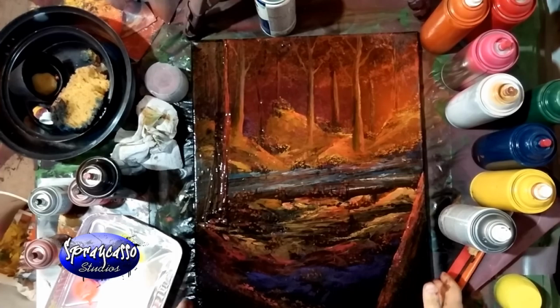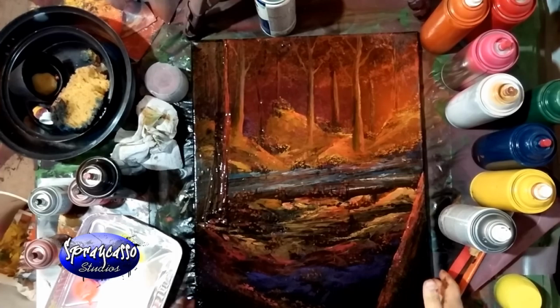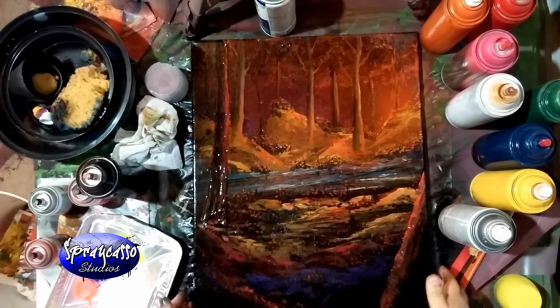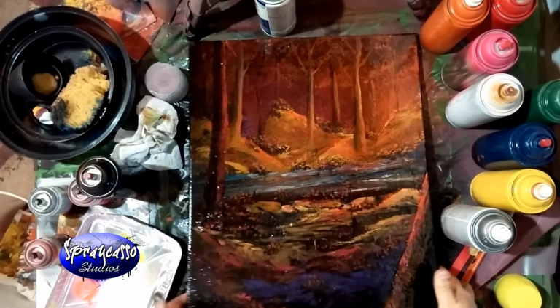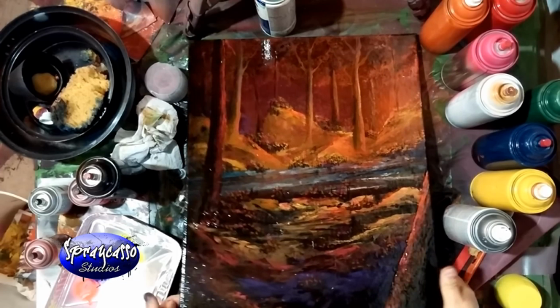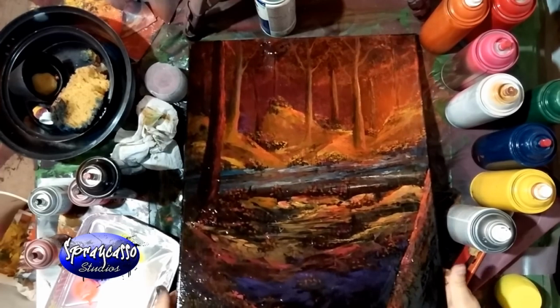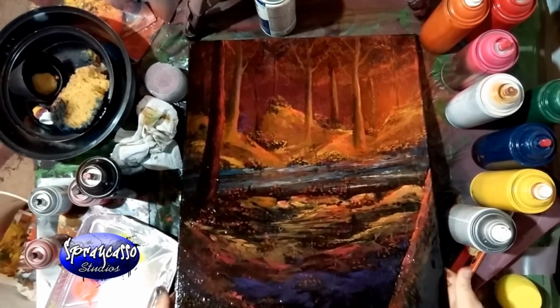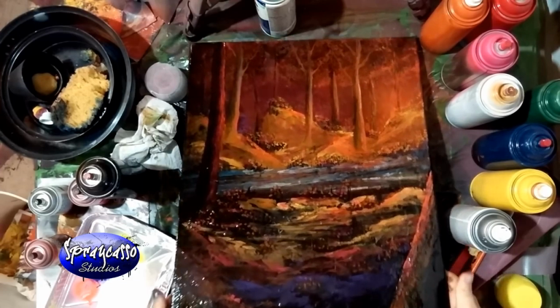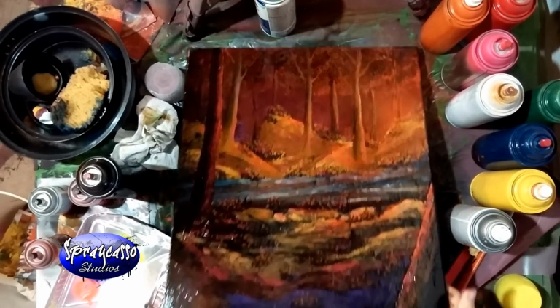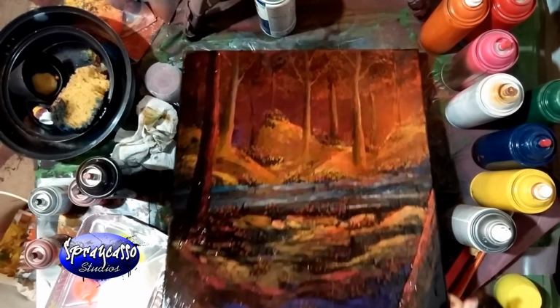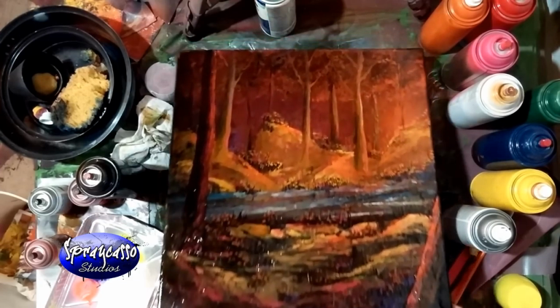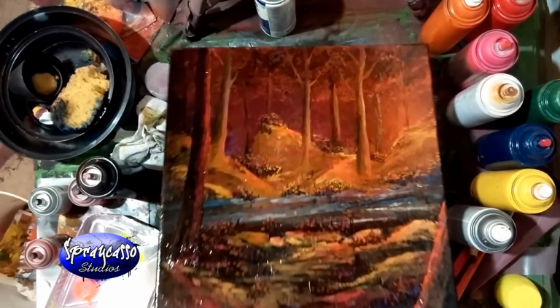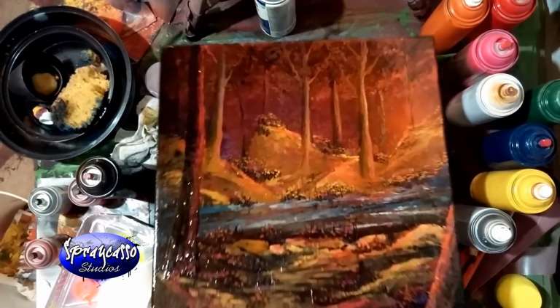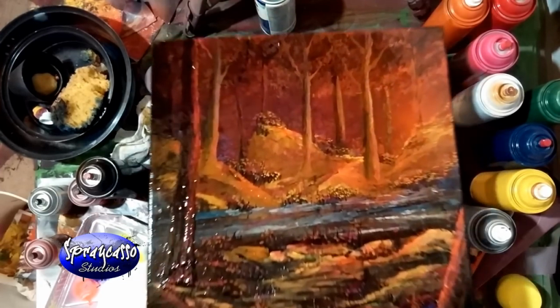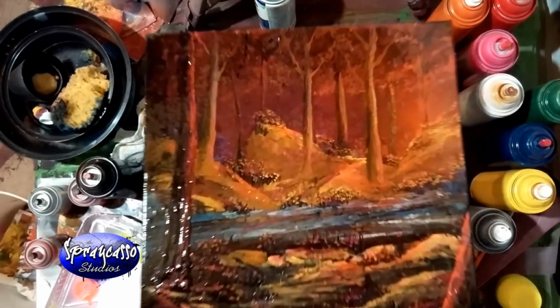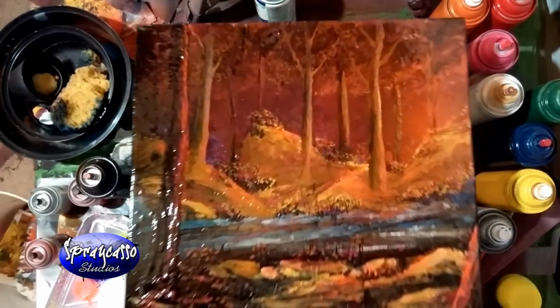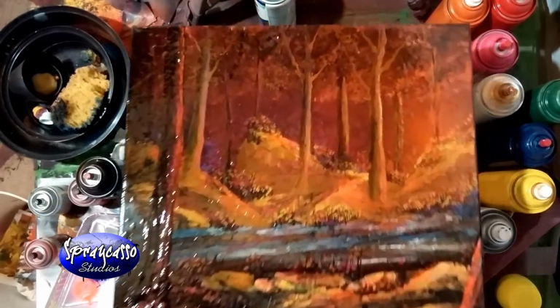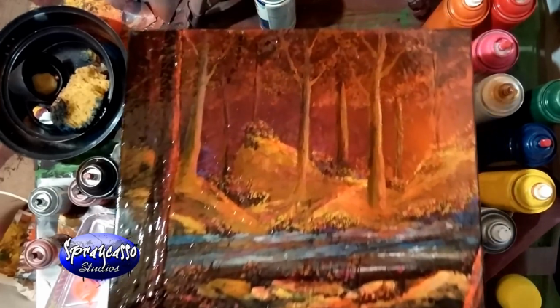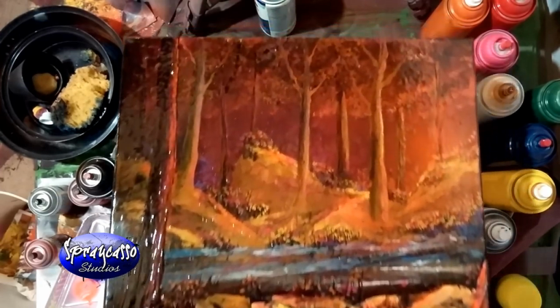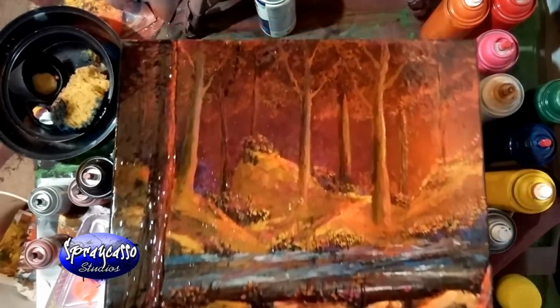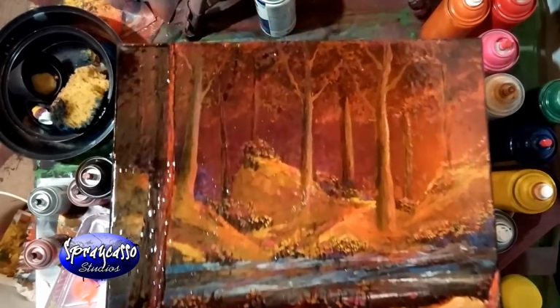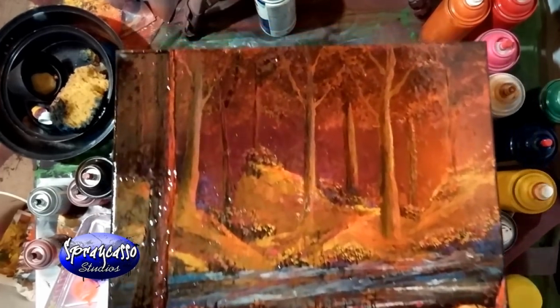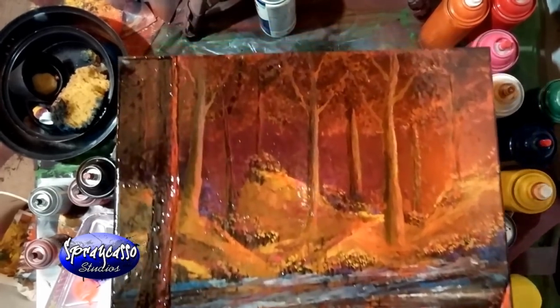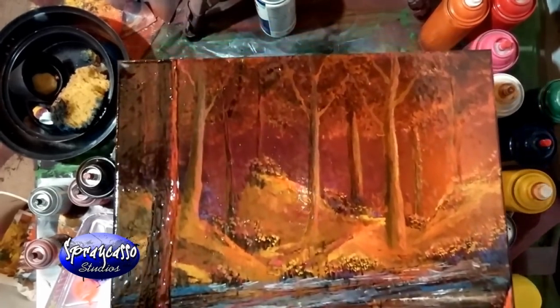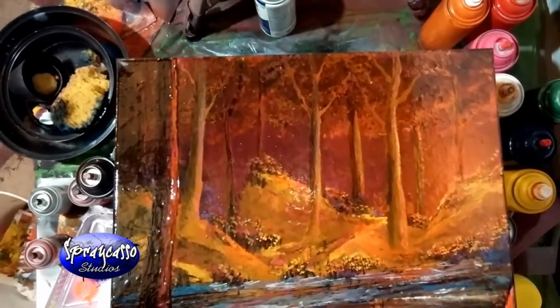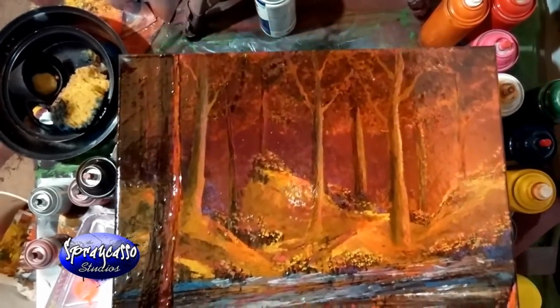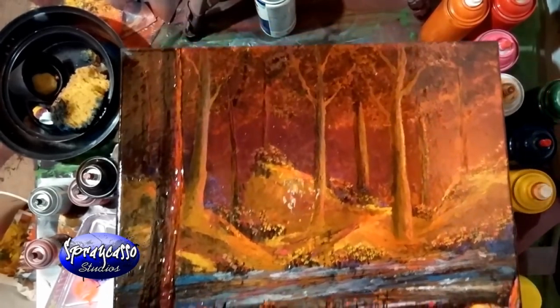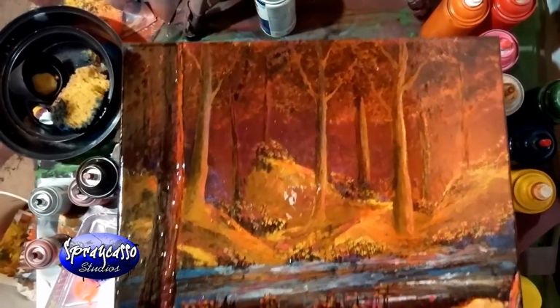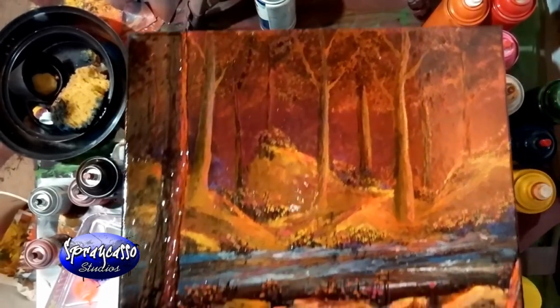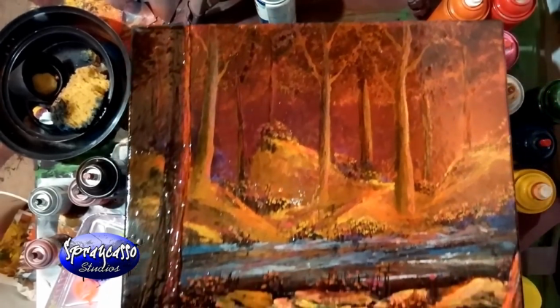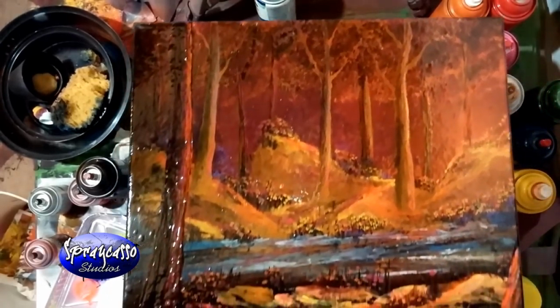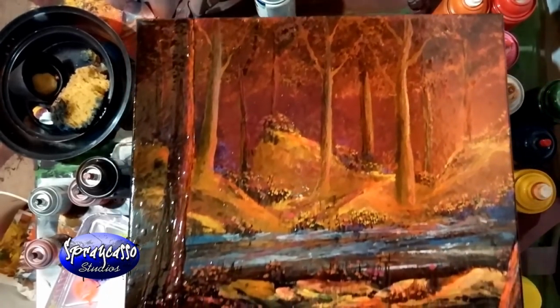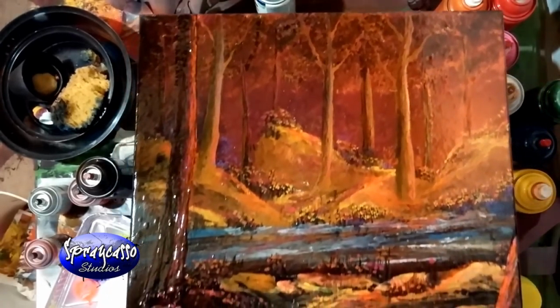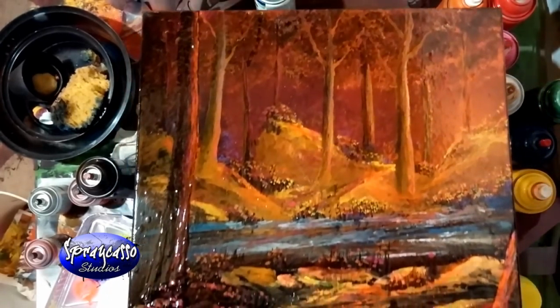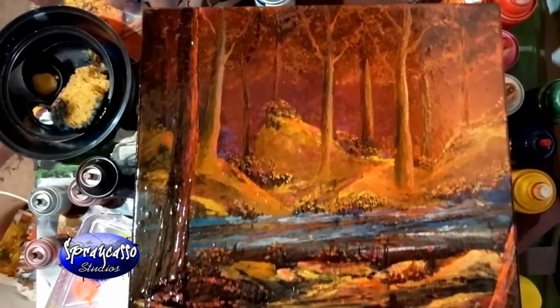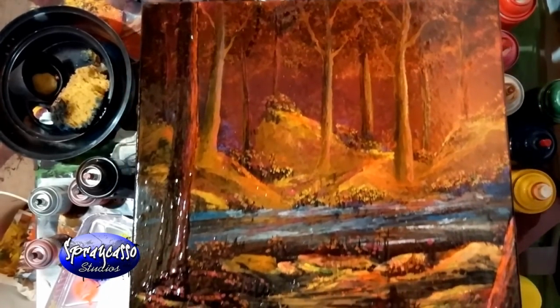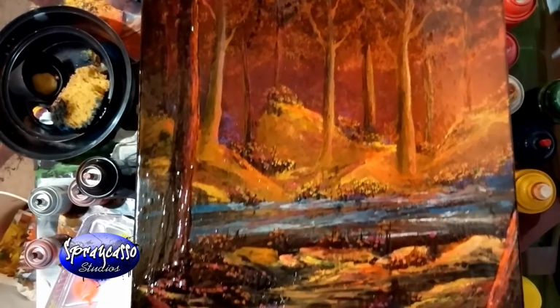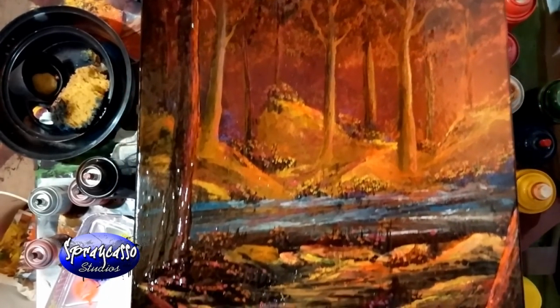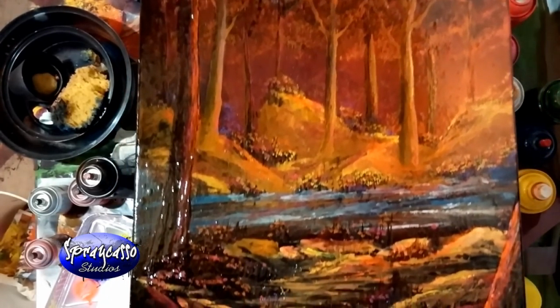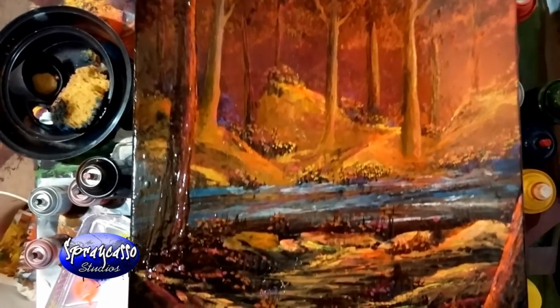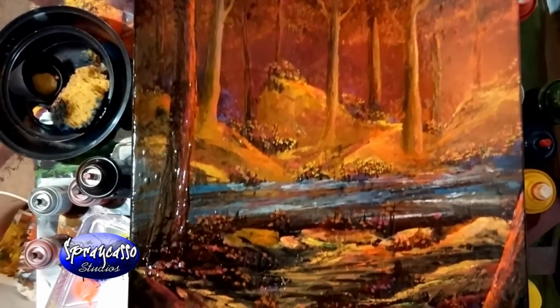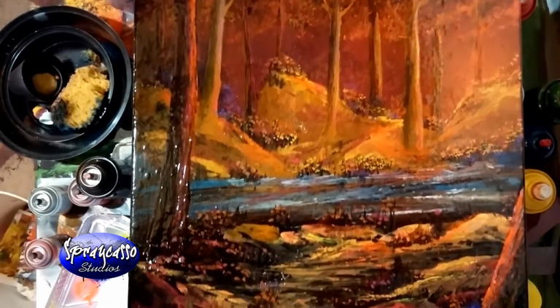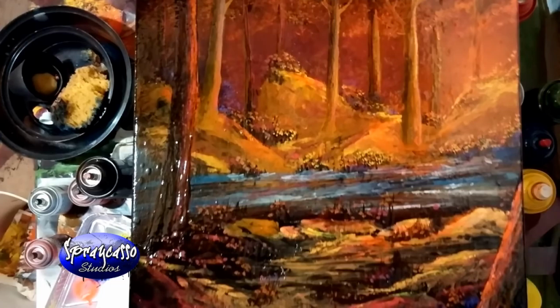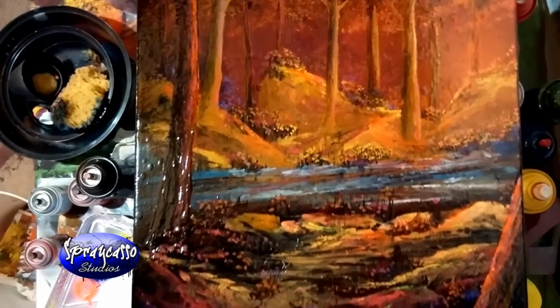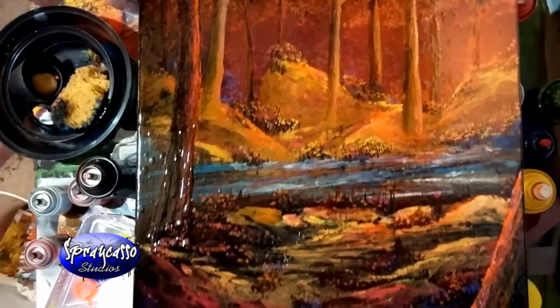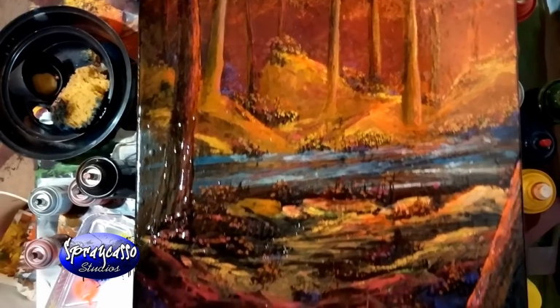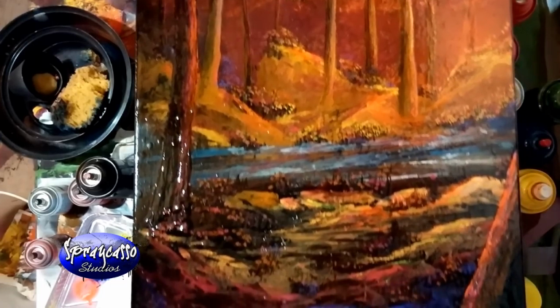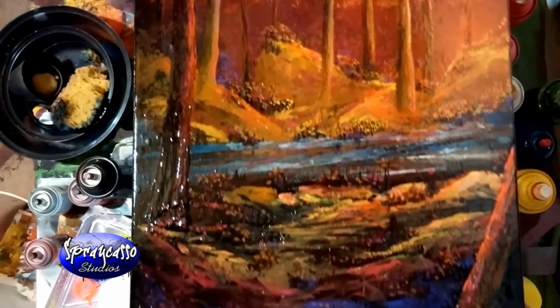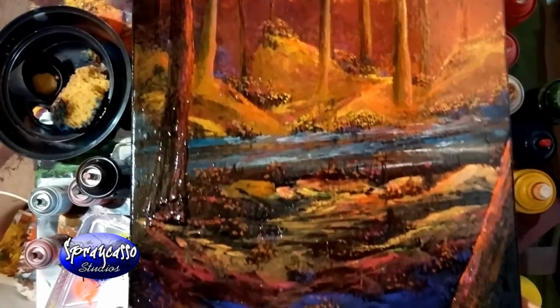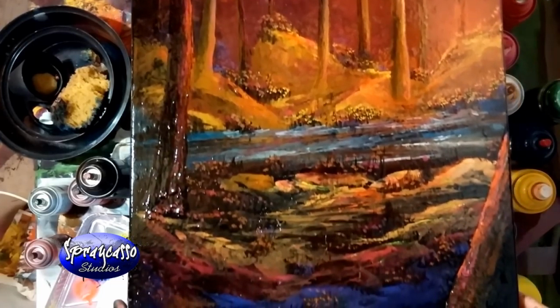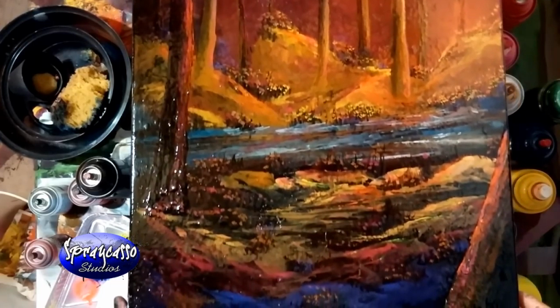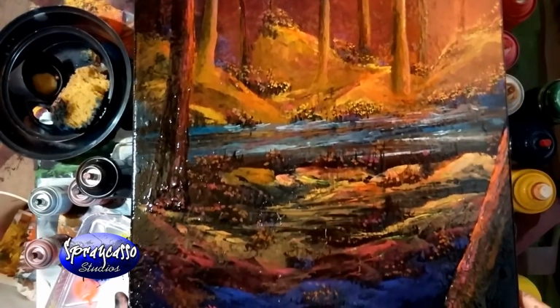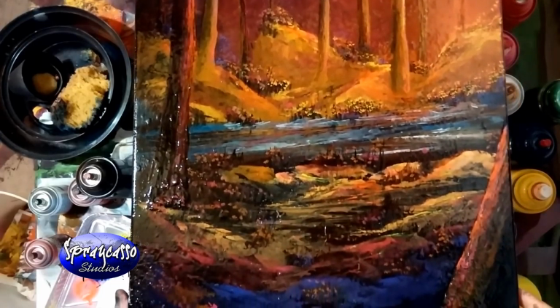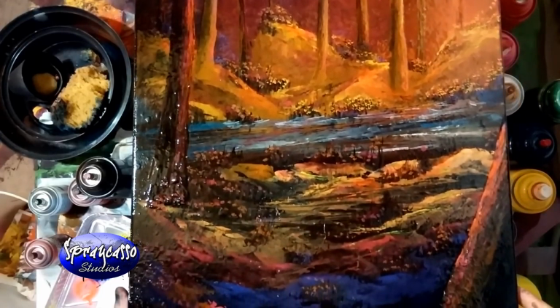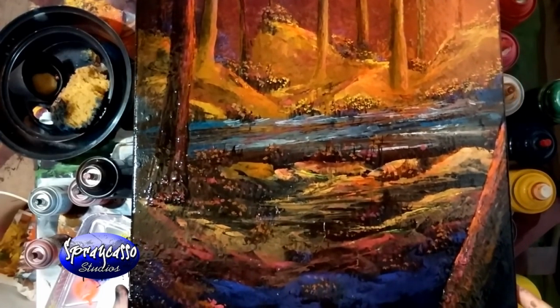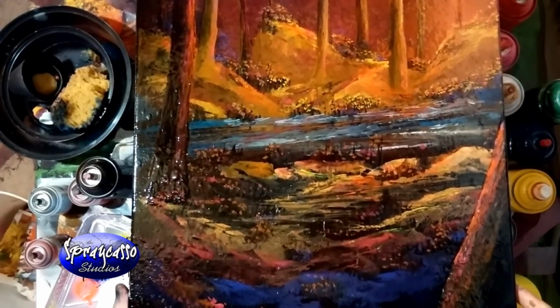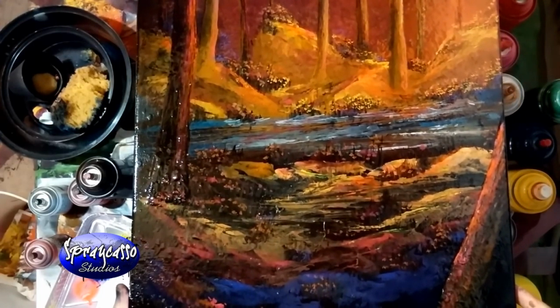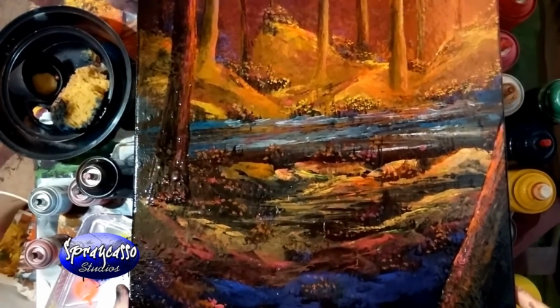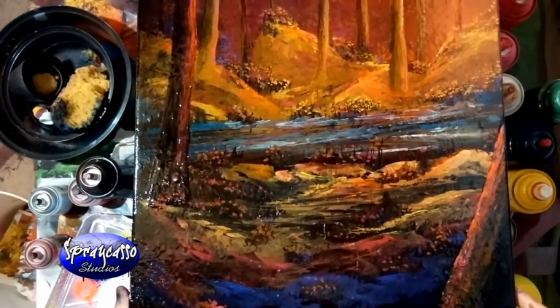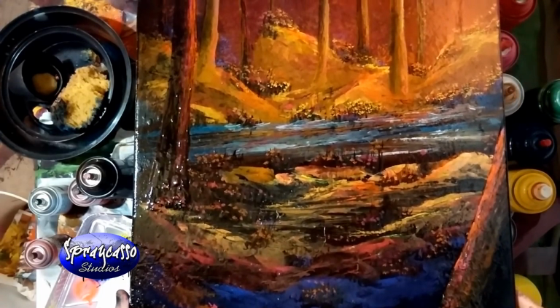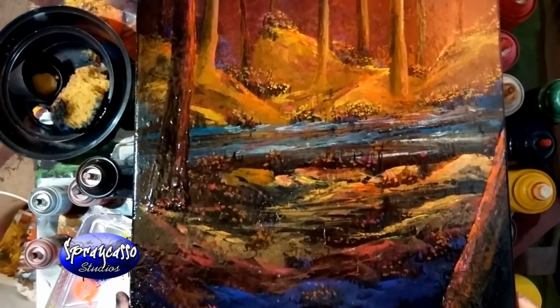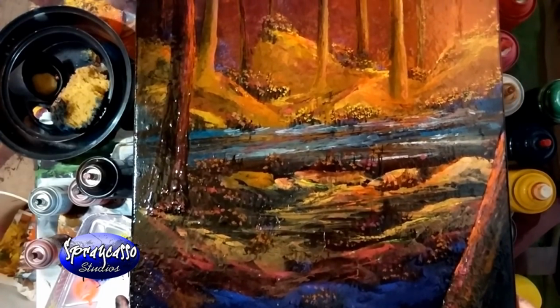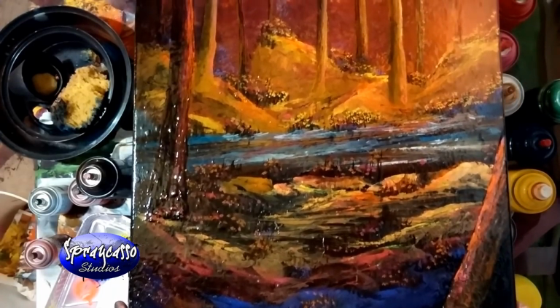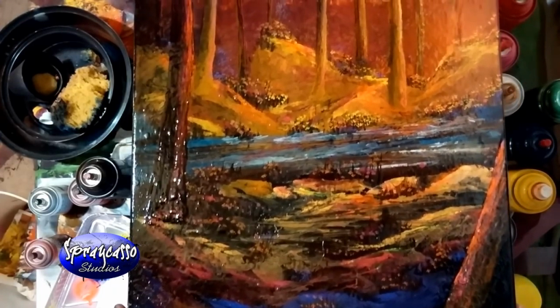I think this painting is done. Thank you guys for watching. I hope you enjoyed today's tutorial. Until next time, crew — keep those cans shaking.